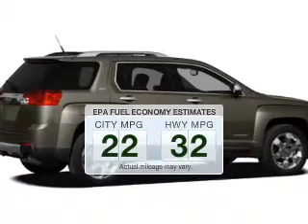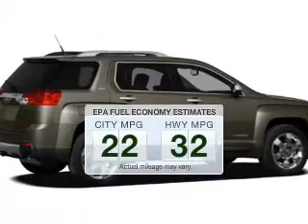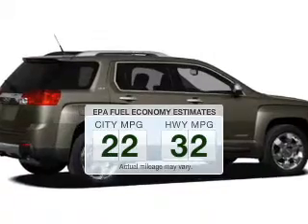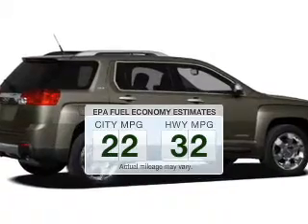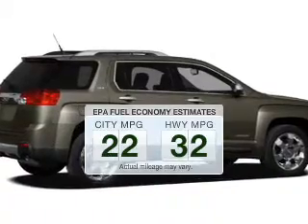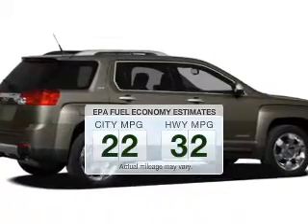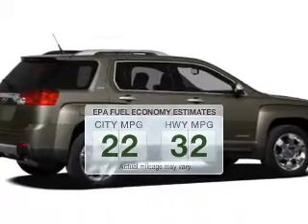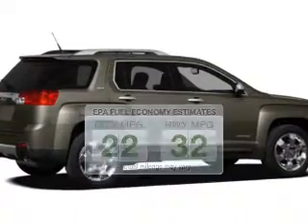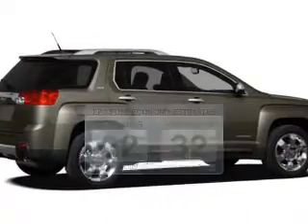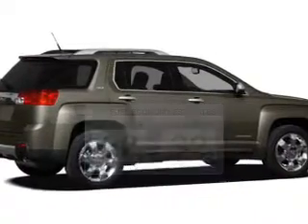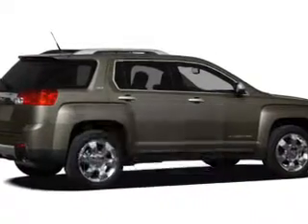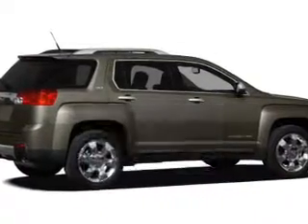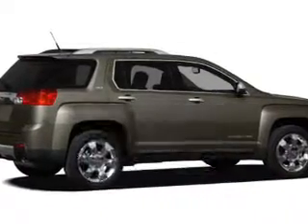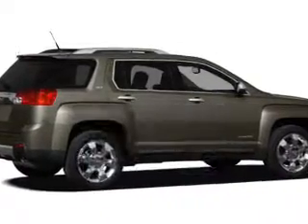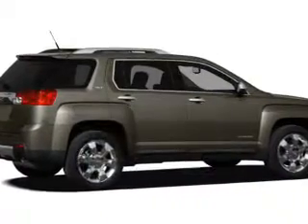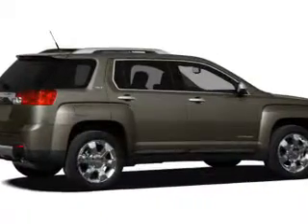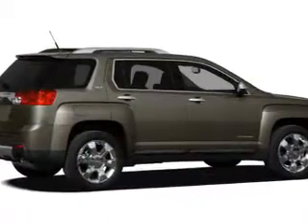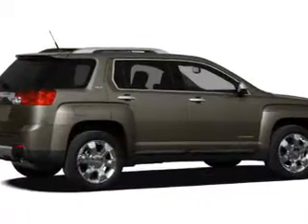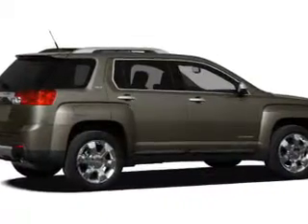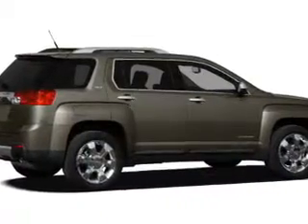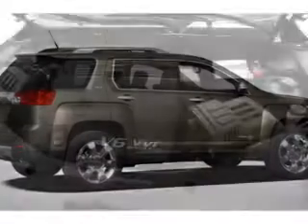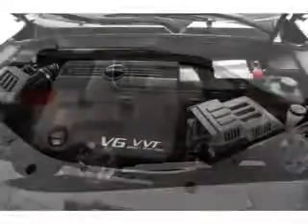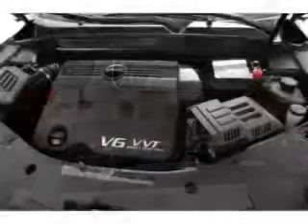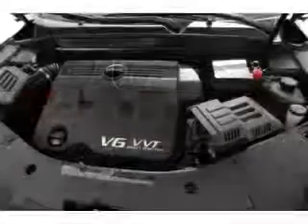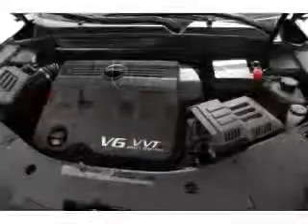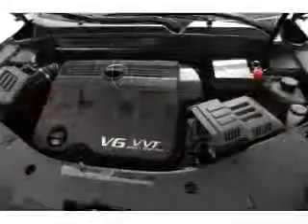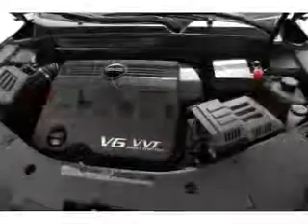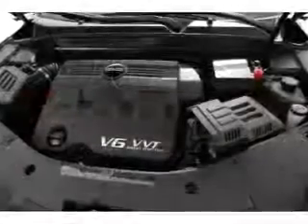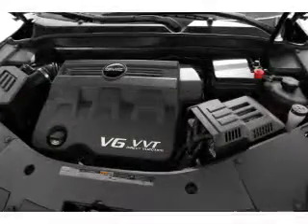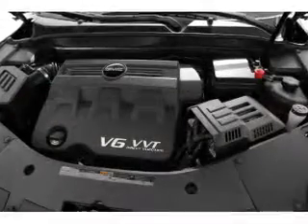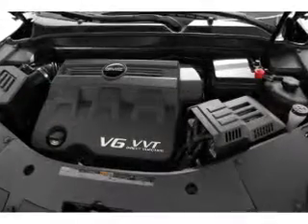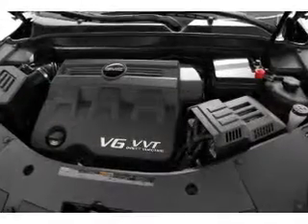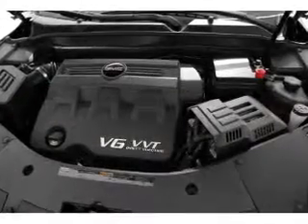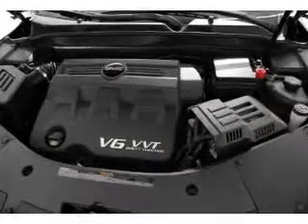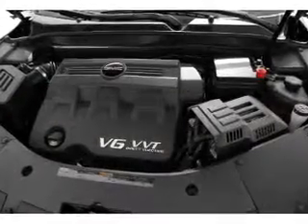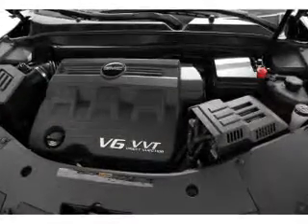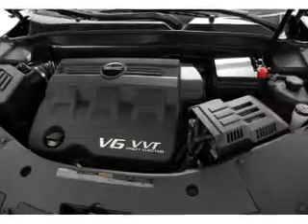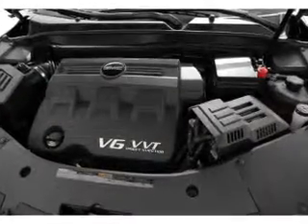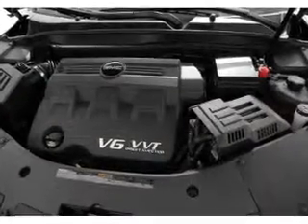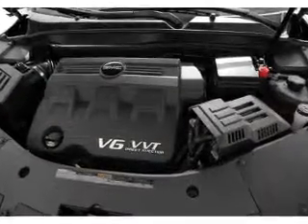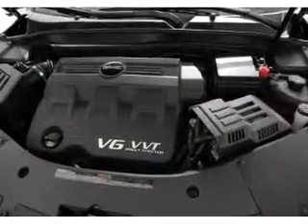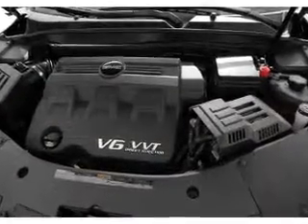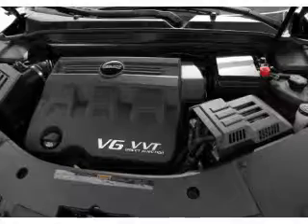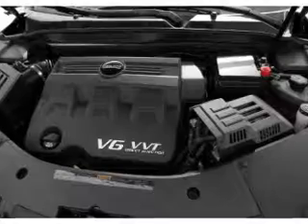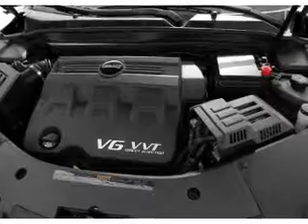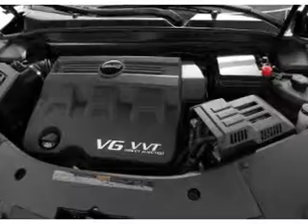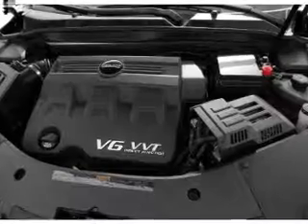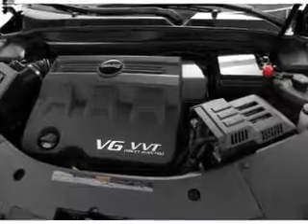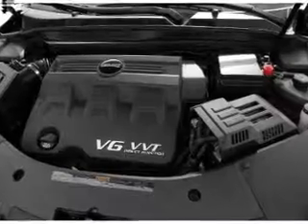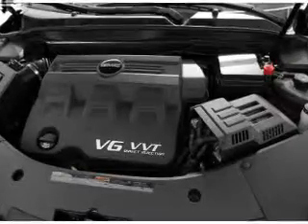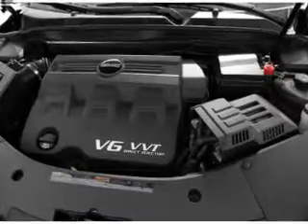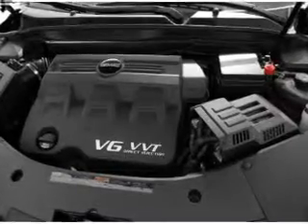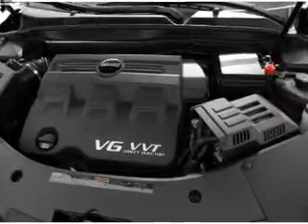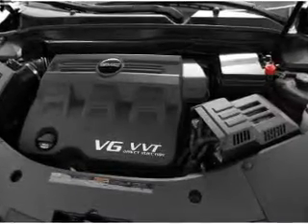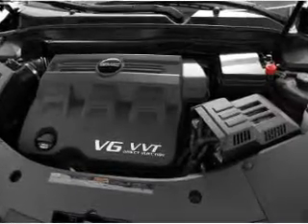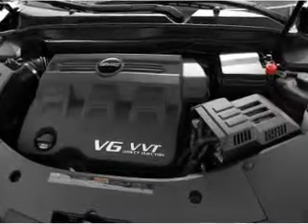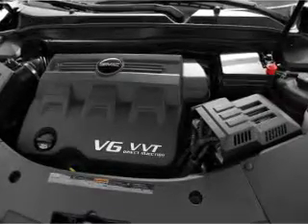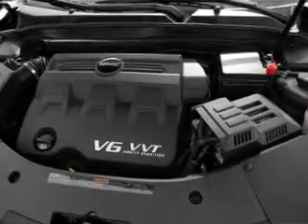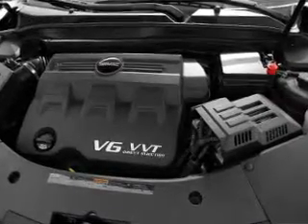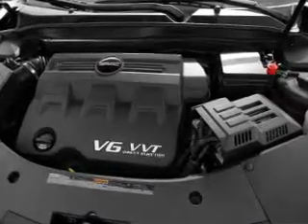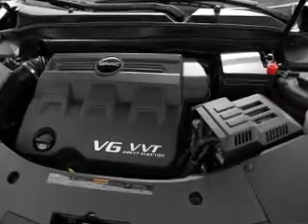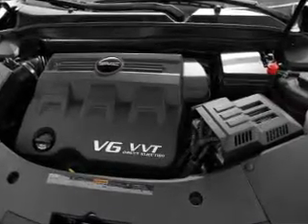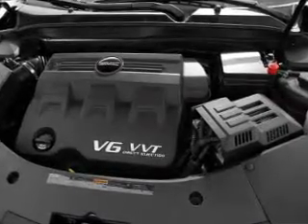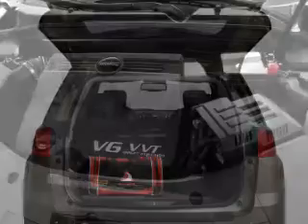The powertrain includes front-wheel drive with a reliable engine connected to a smooth-shifting six-speed automatic transmission.